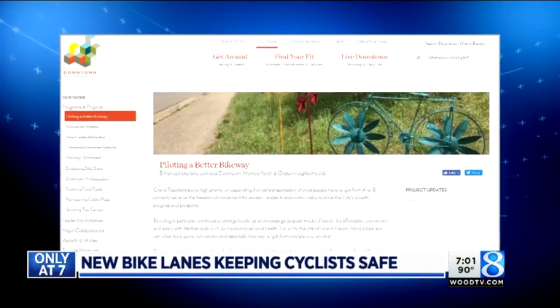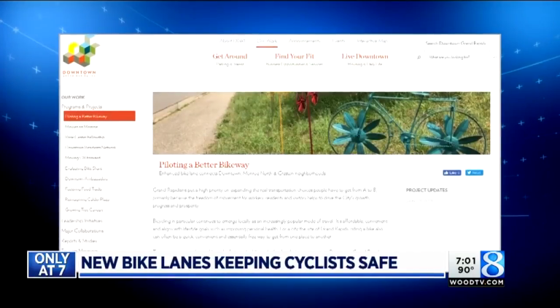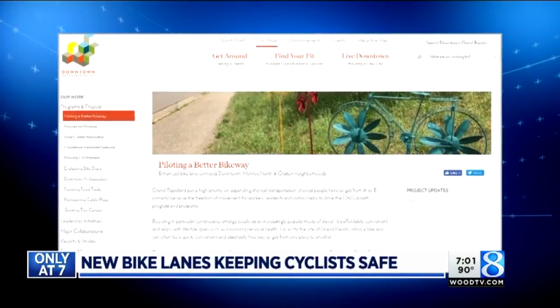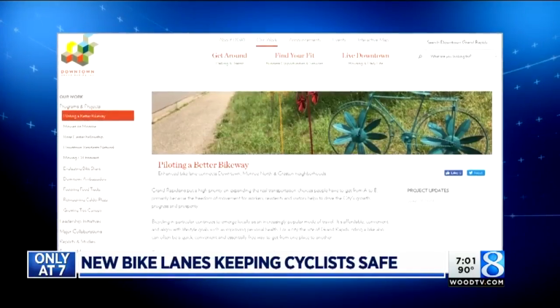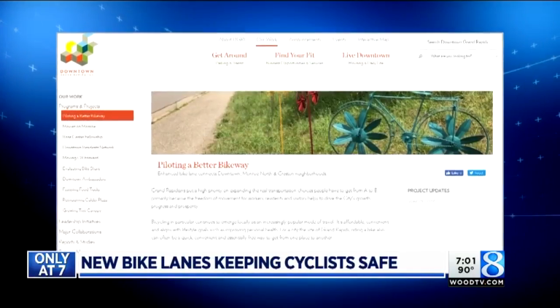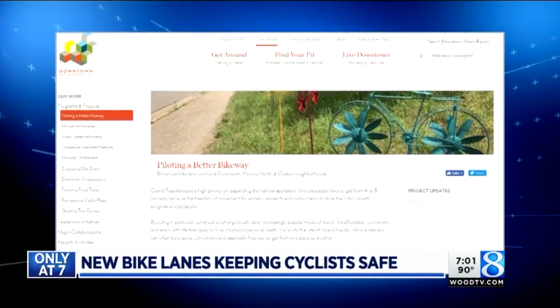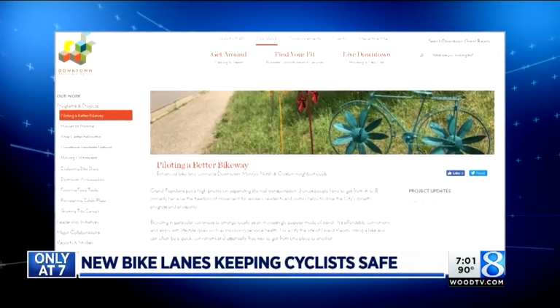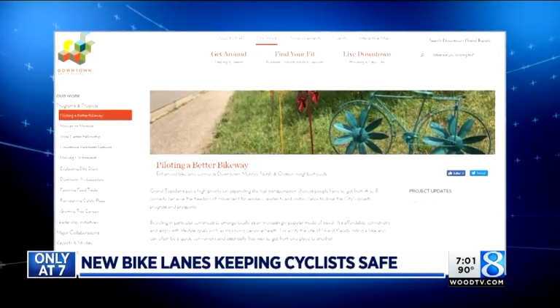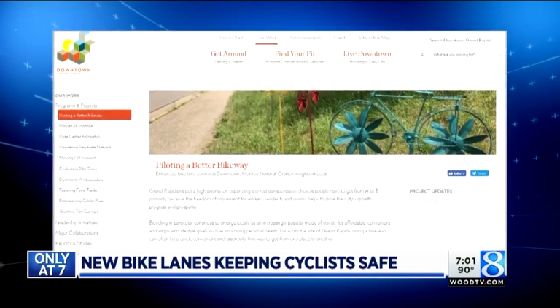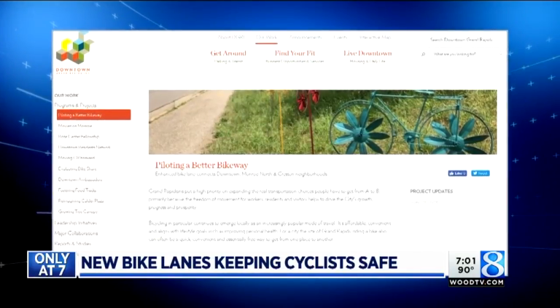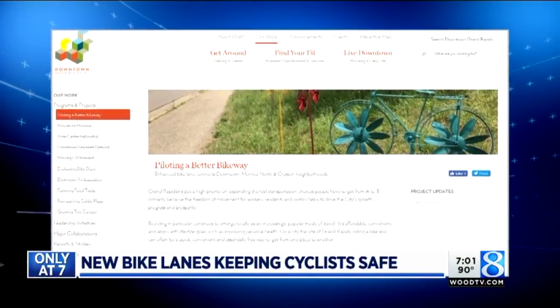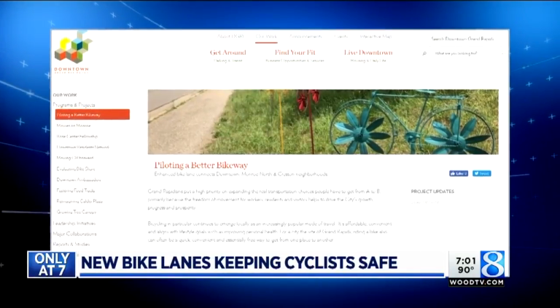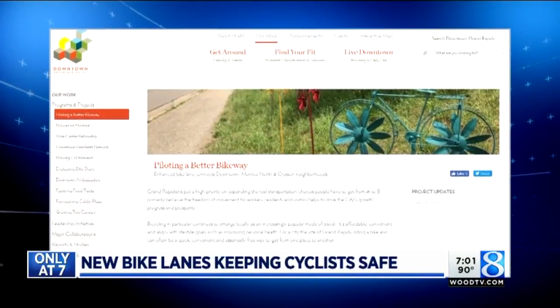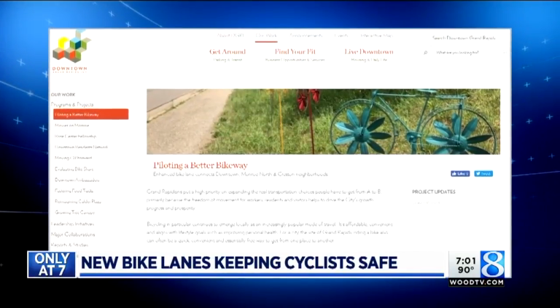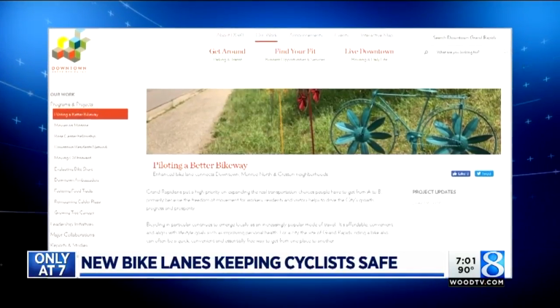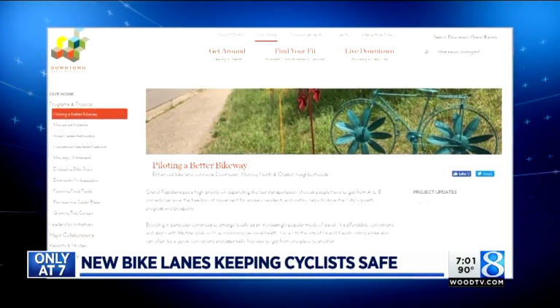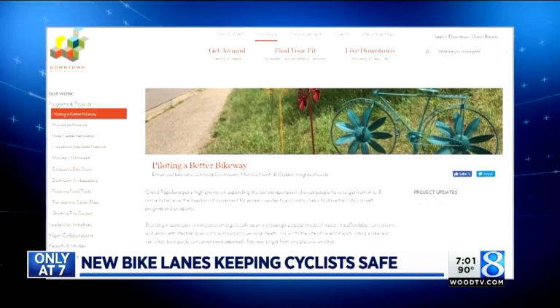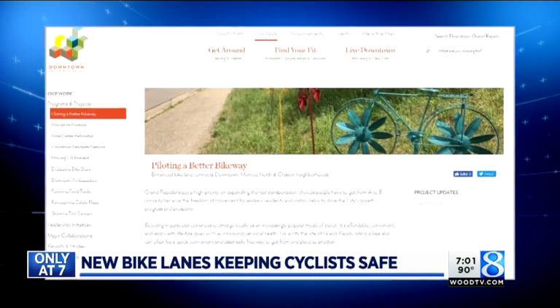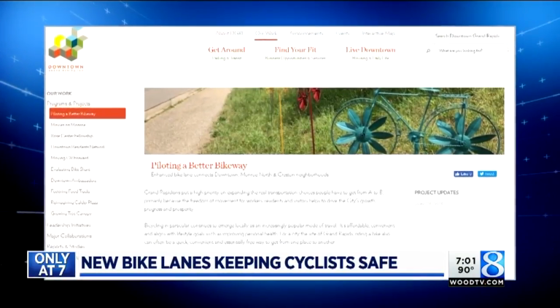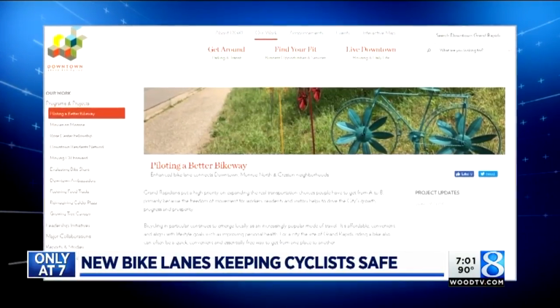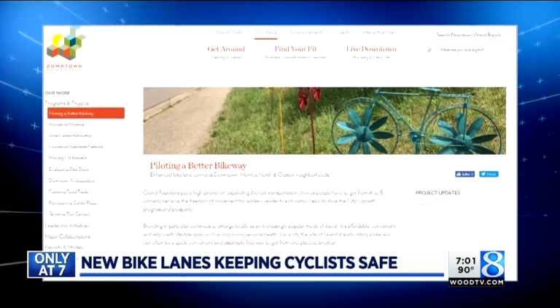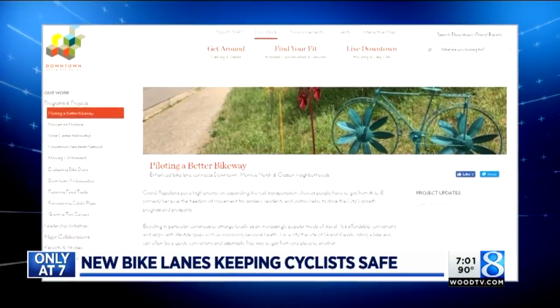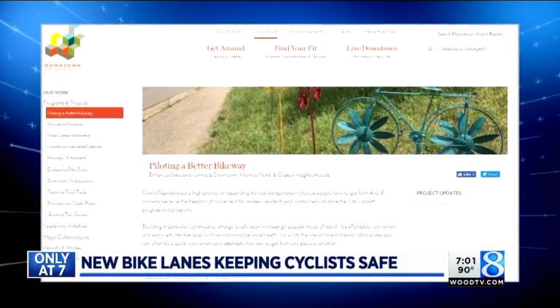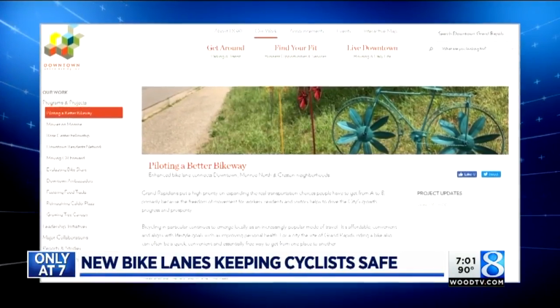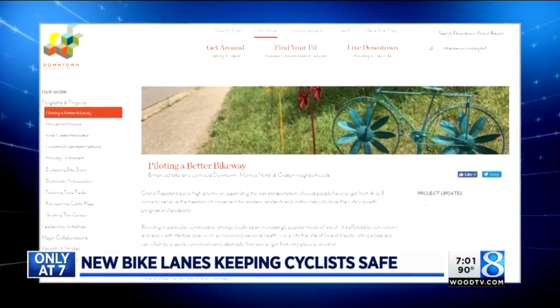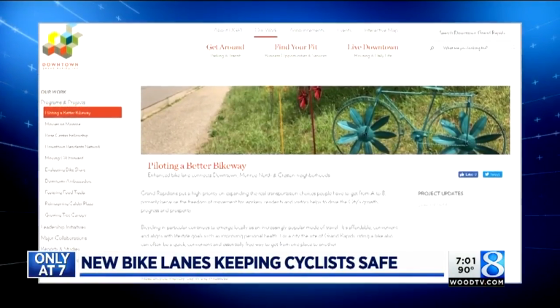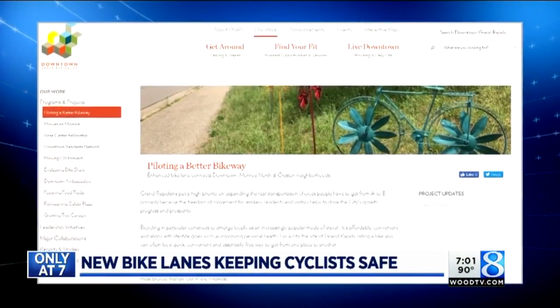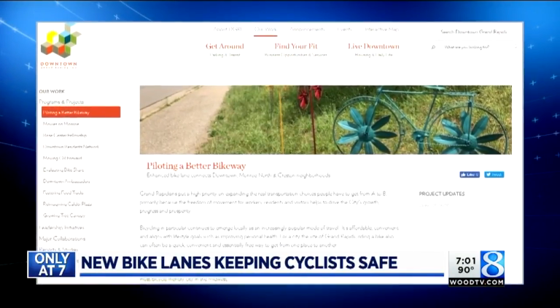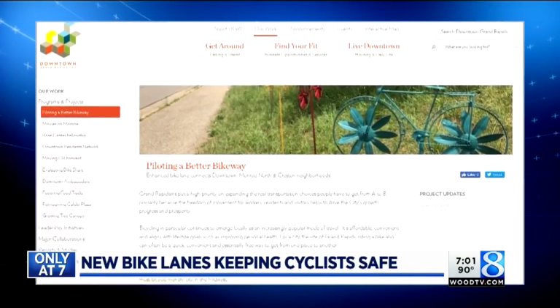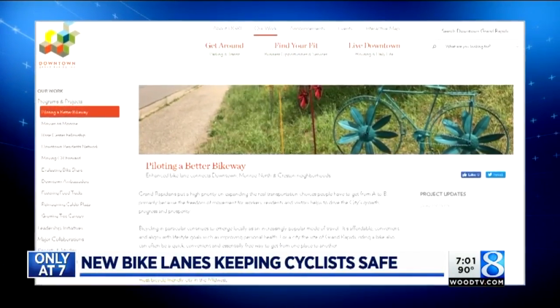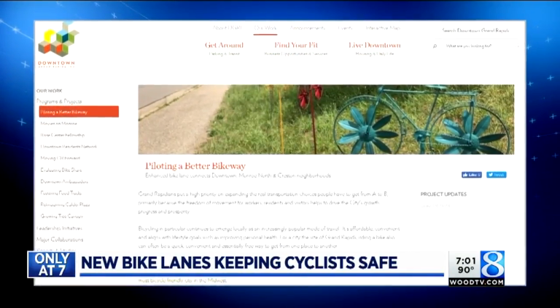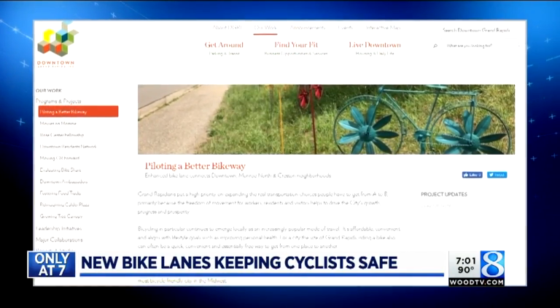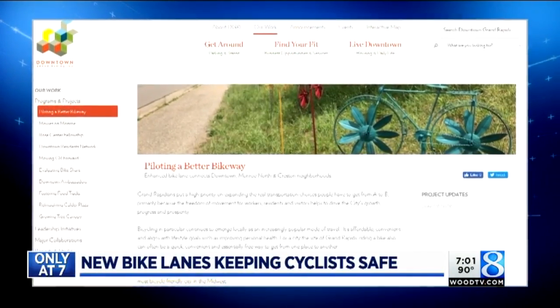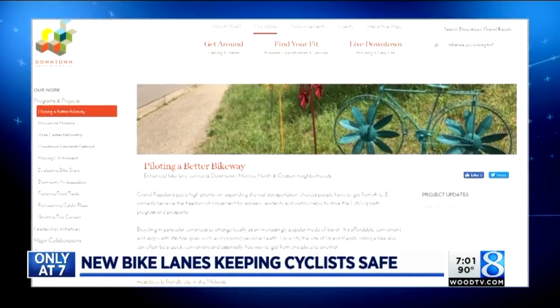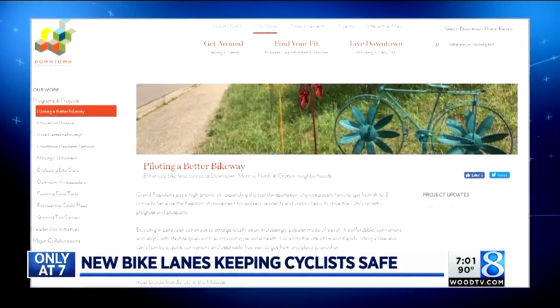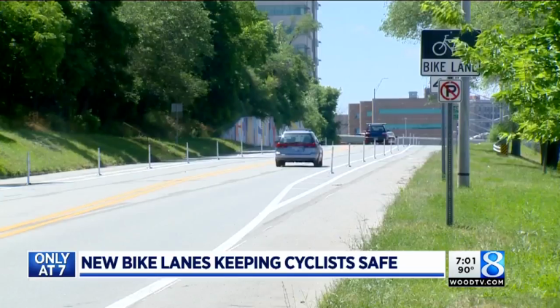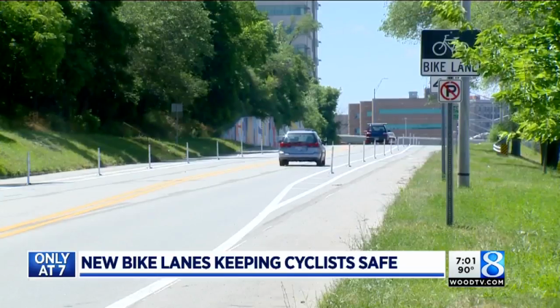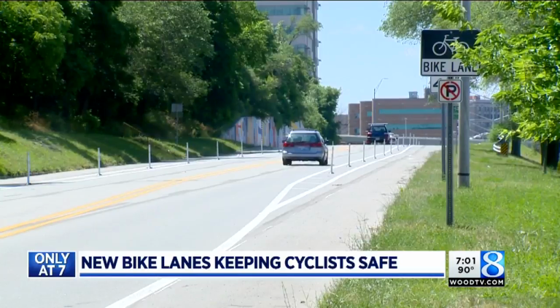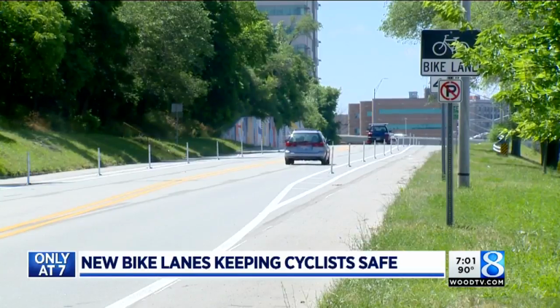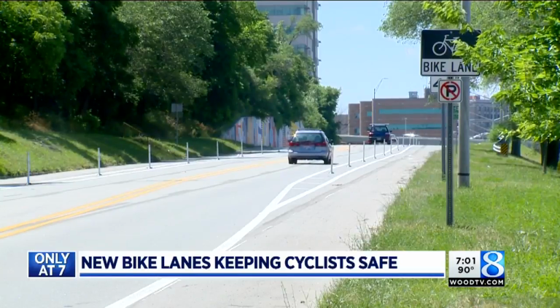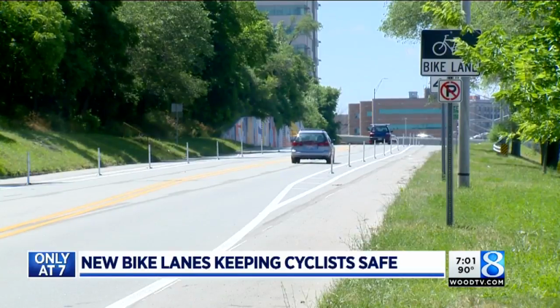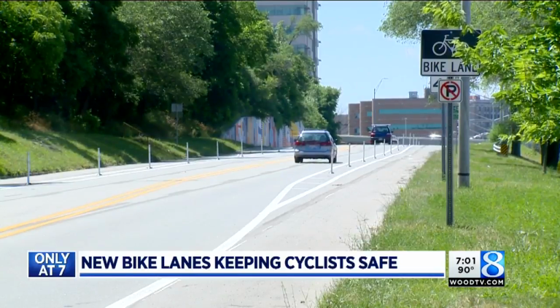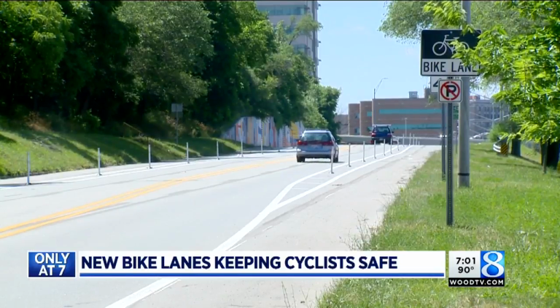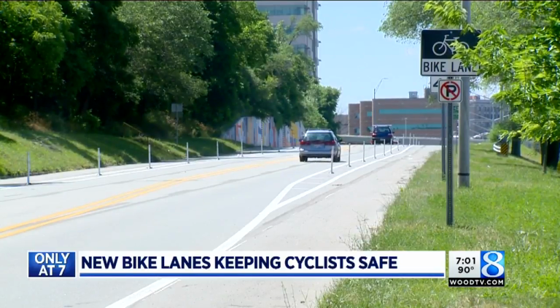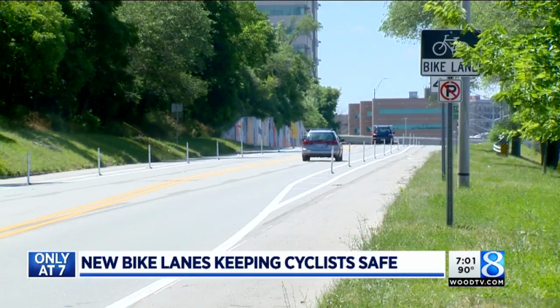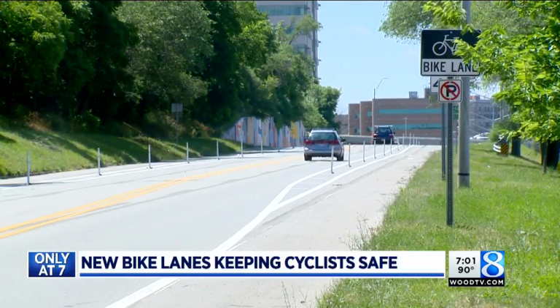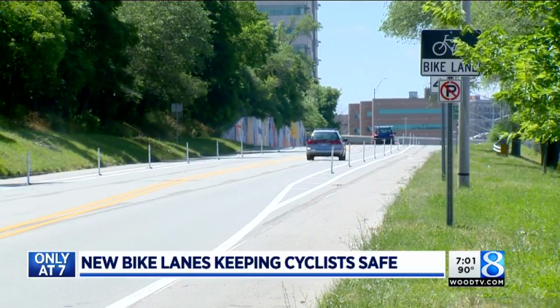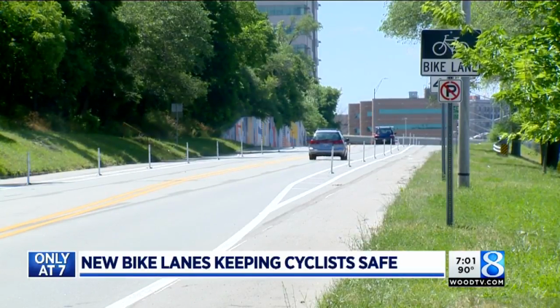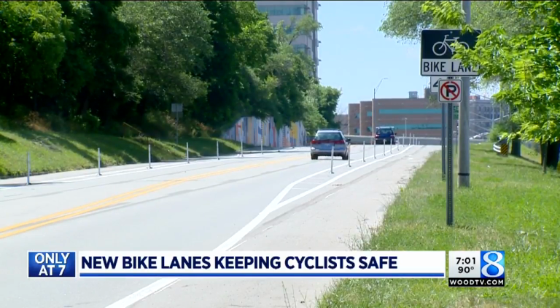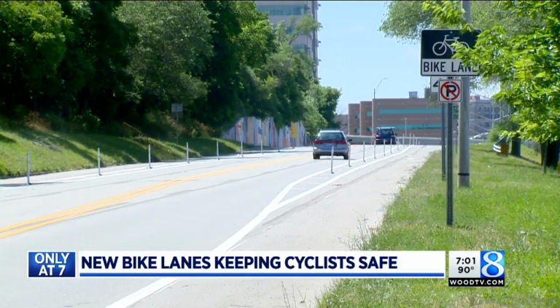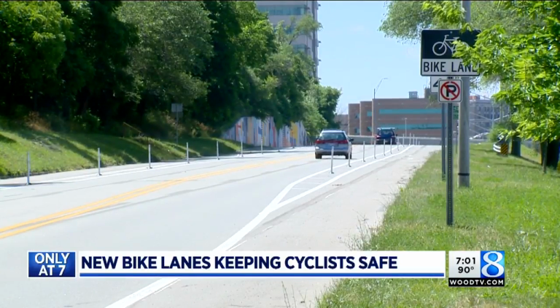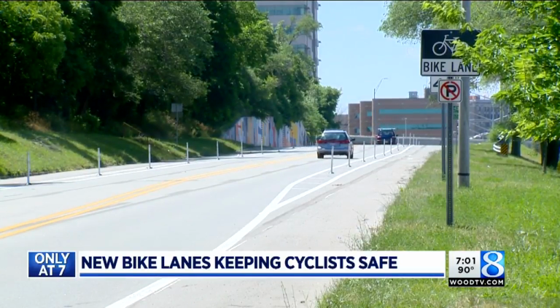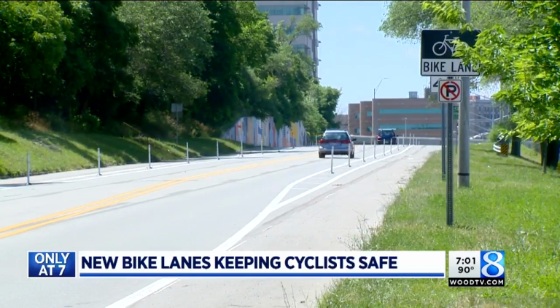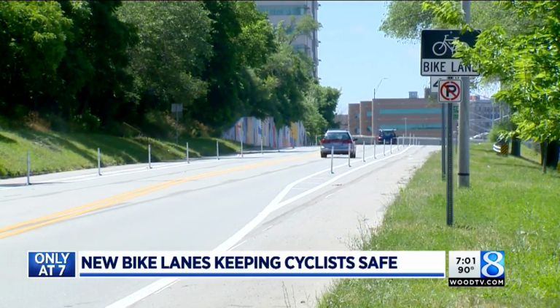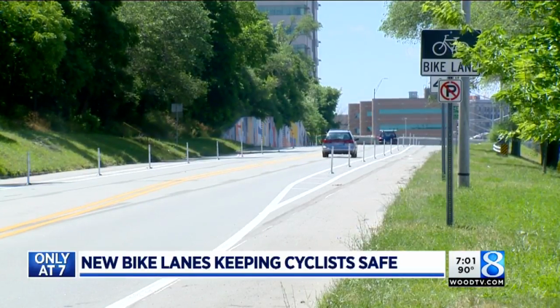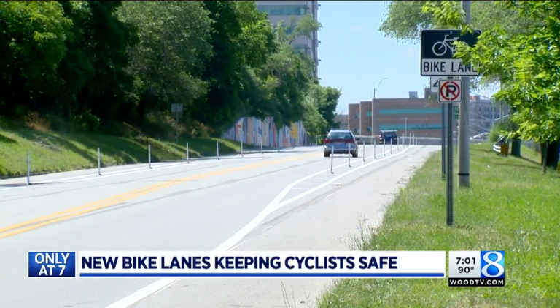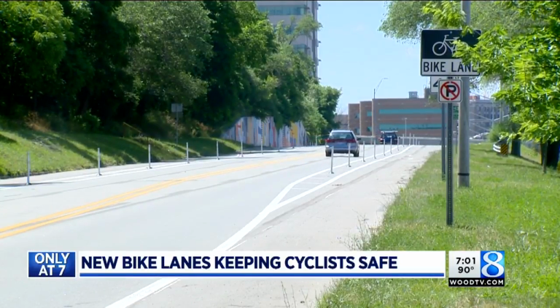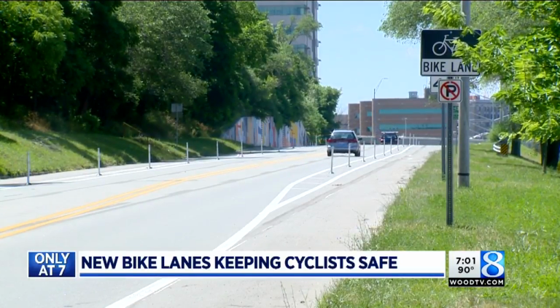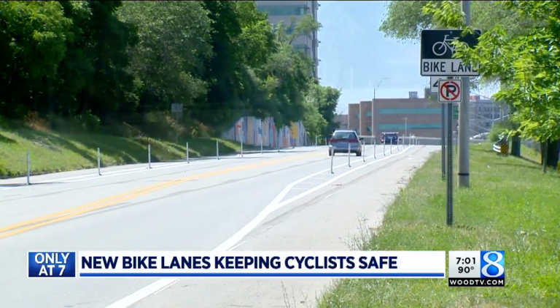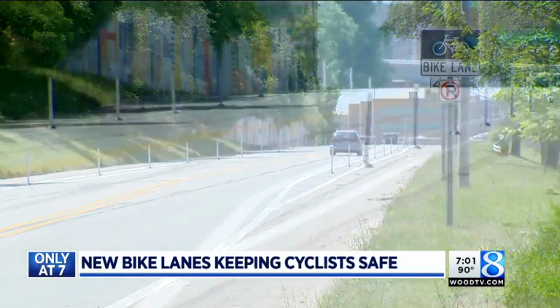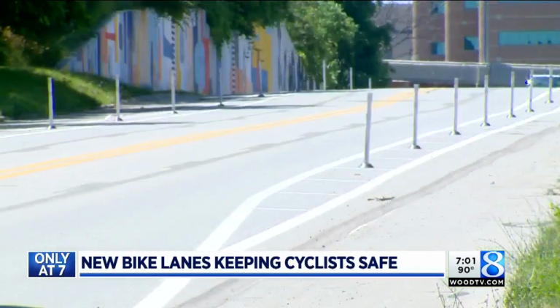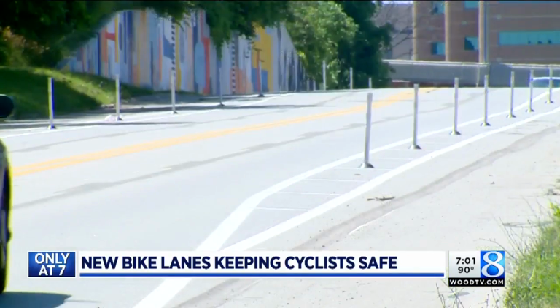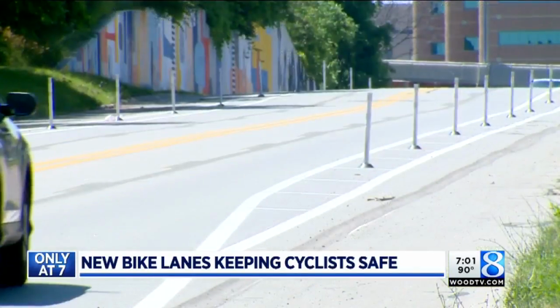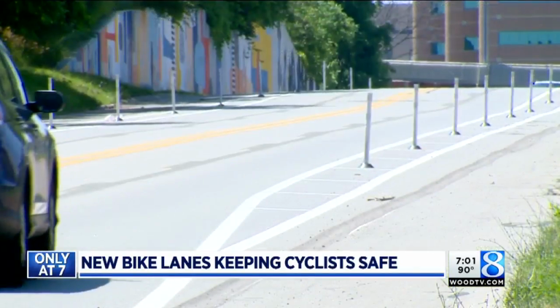Downtown Grand Rapids, Inc. is partnering with the city to build a better bikeway. These were once left turn lanes, and as of last month, they are now separate bike lanes.